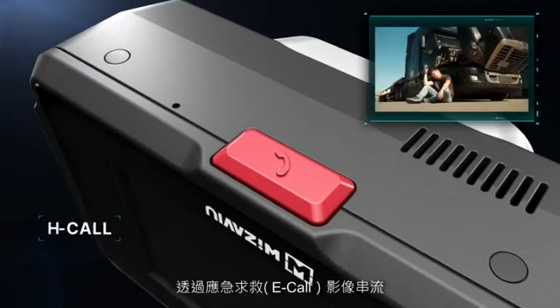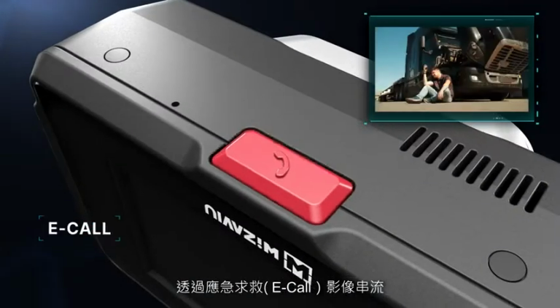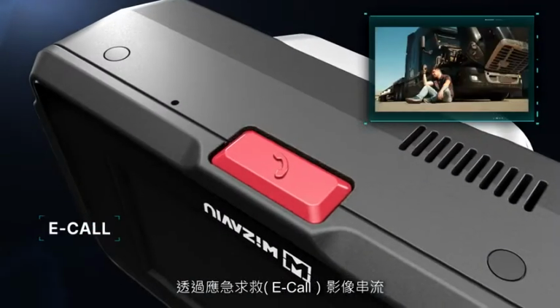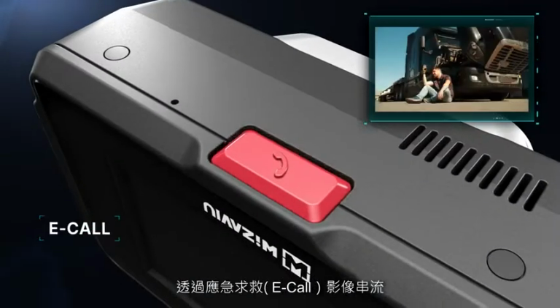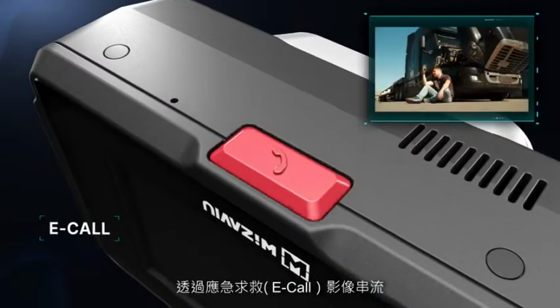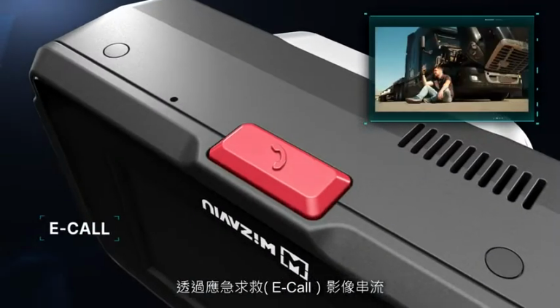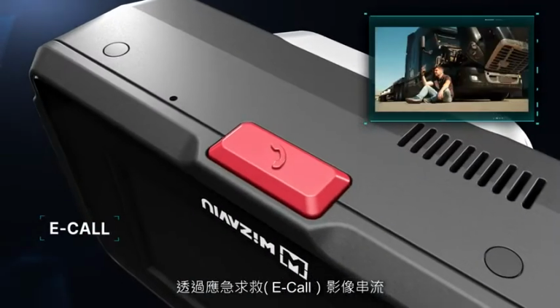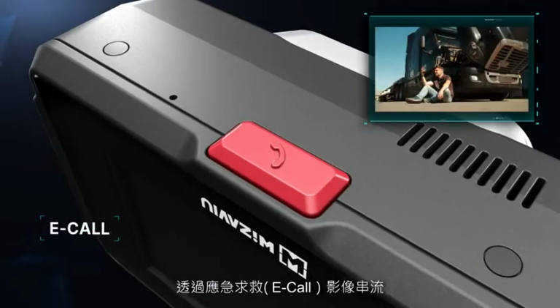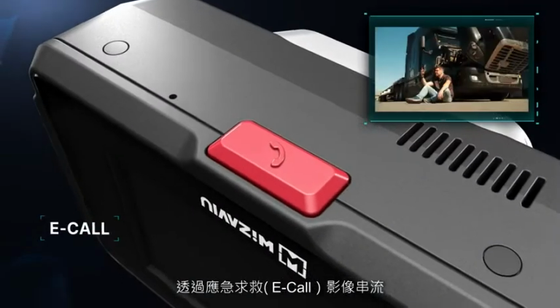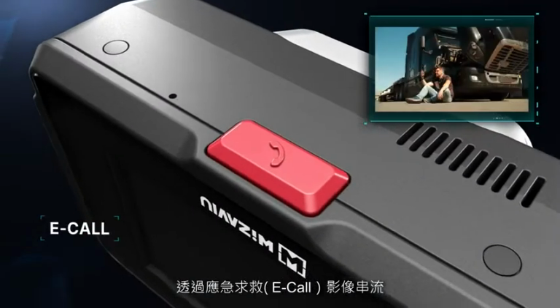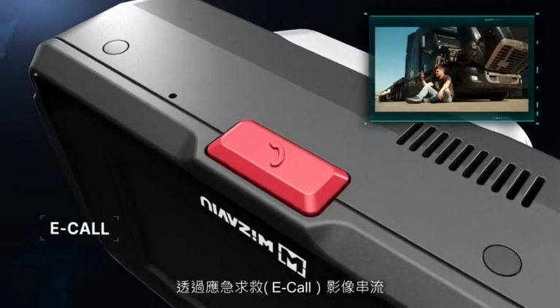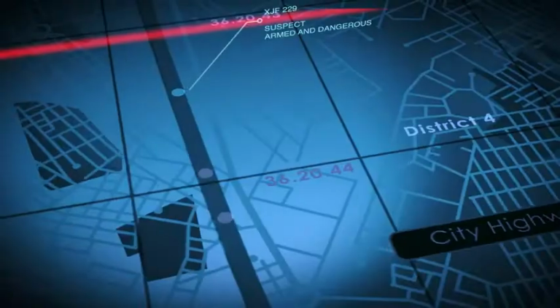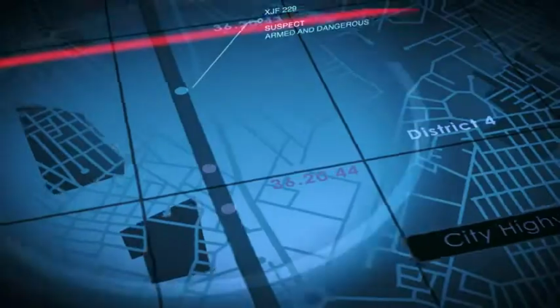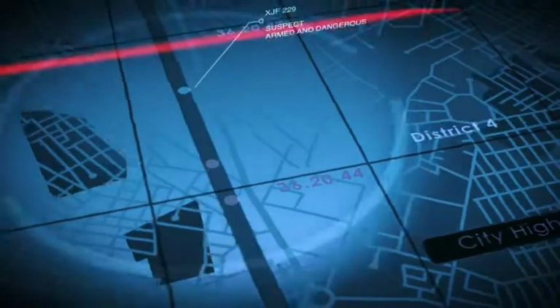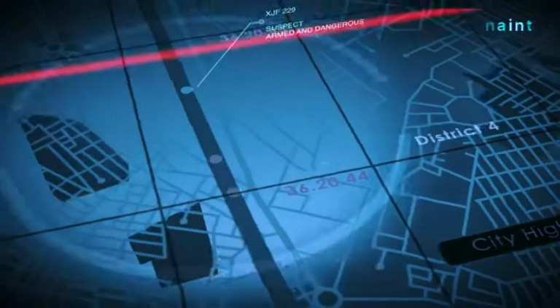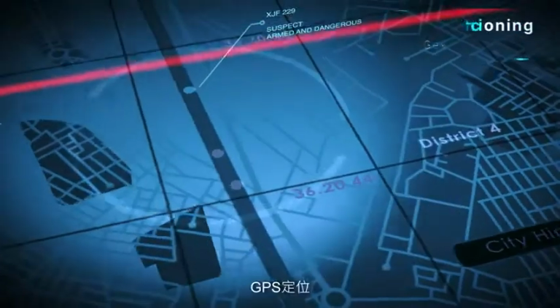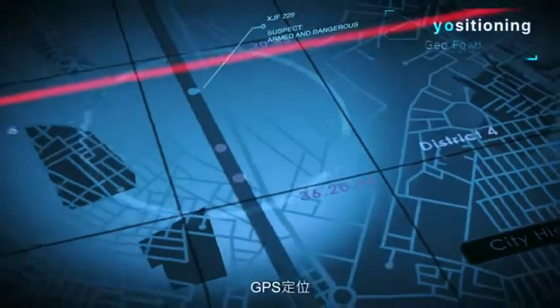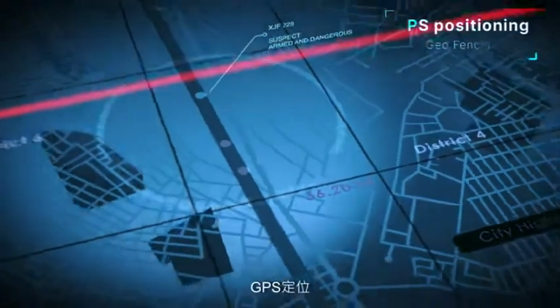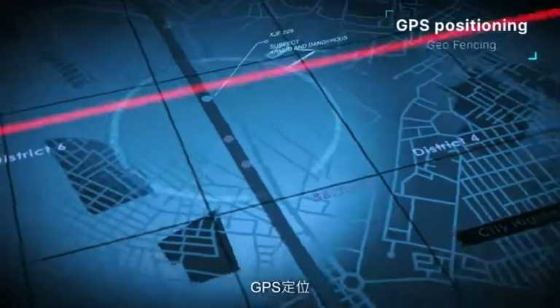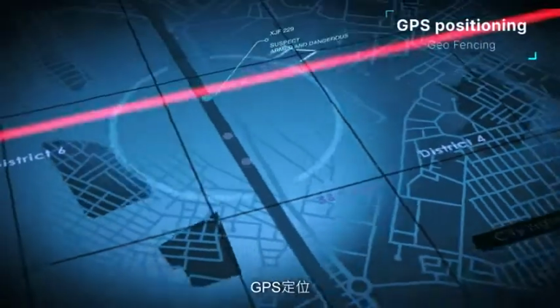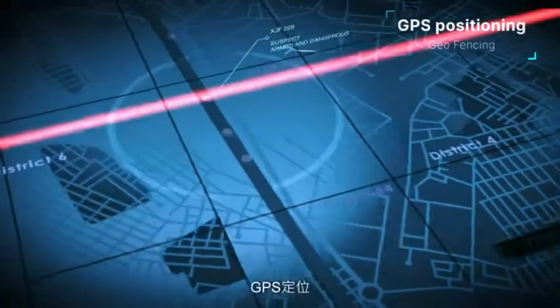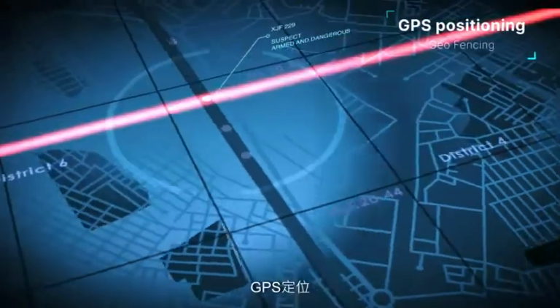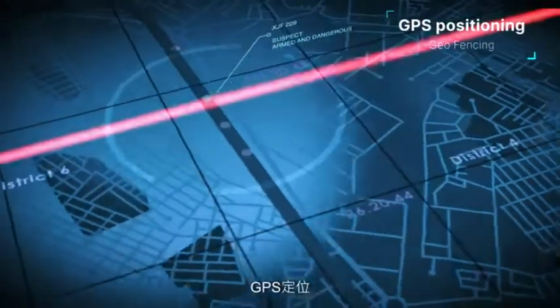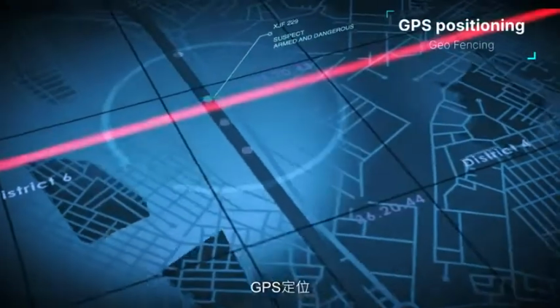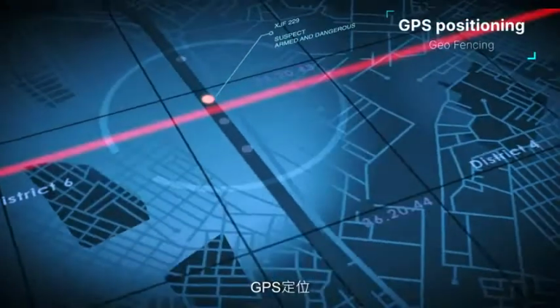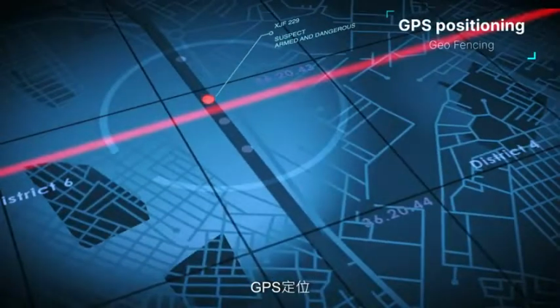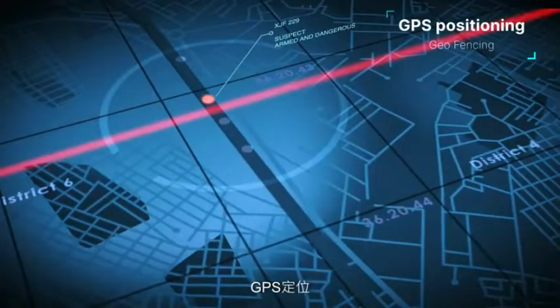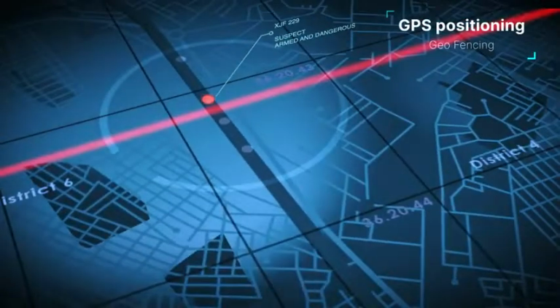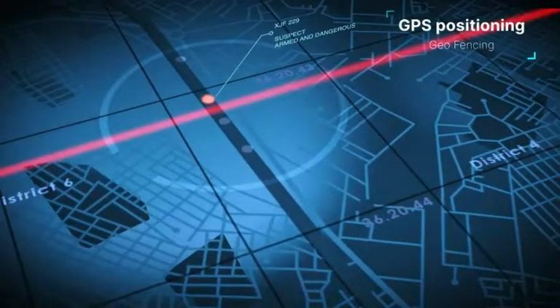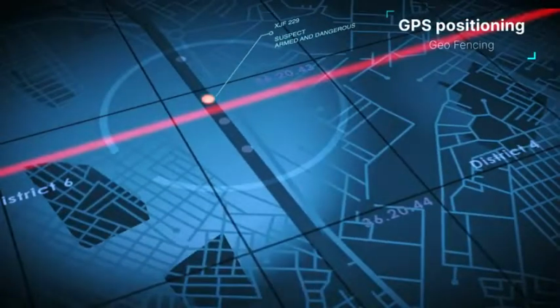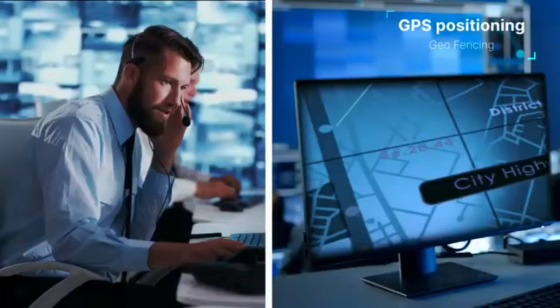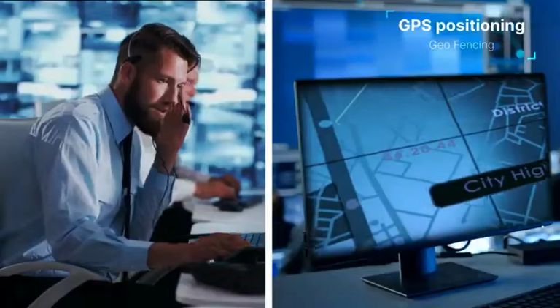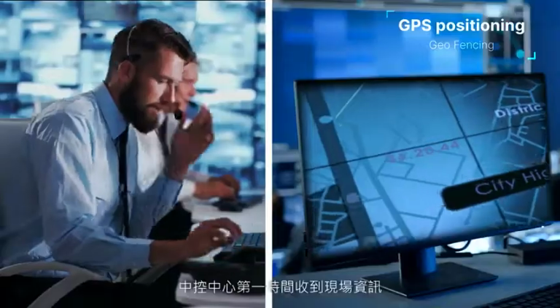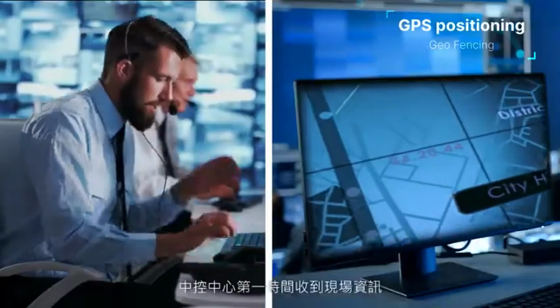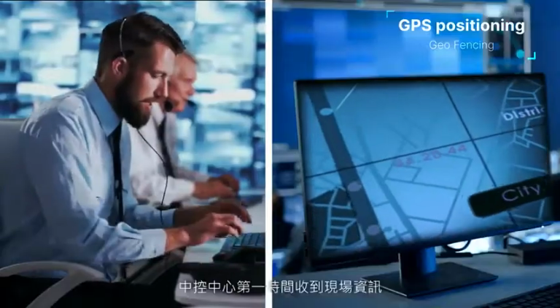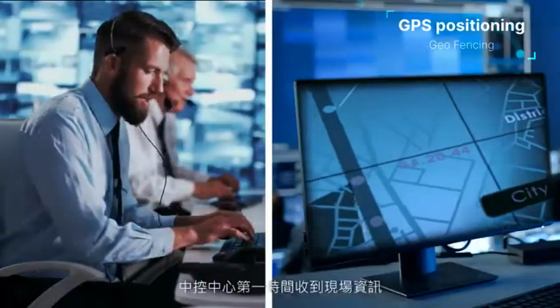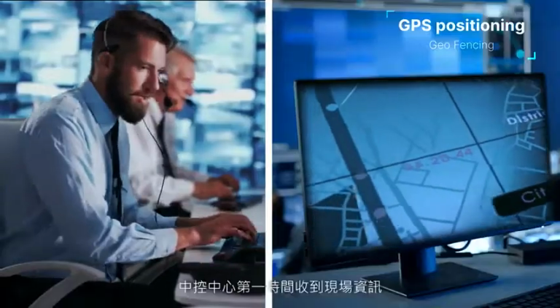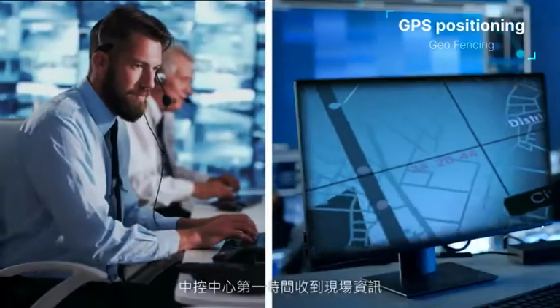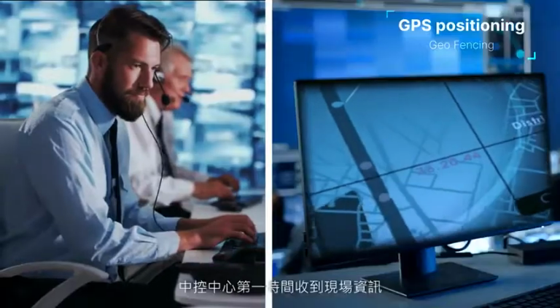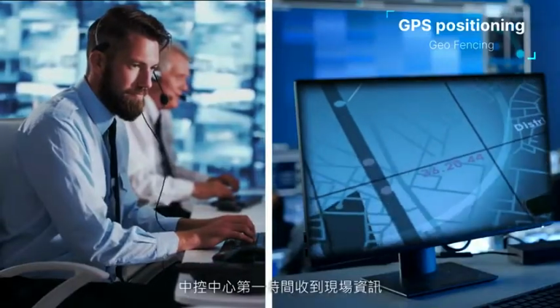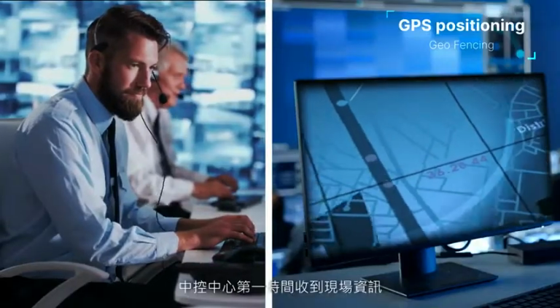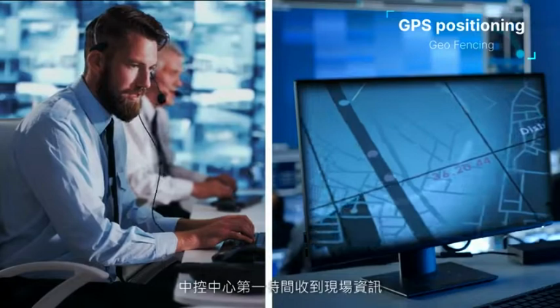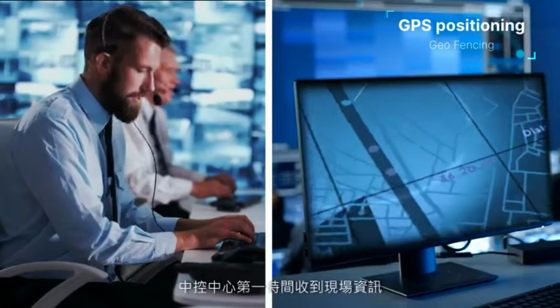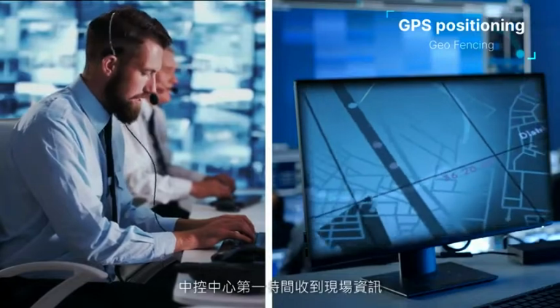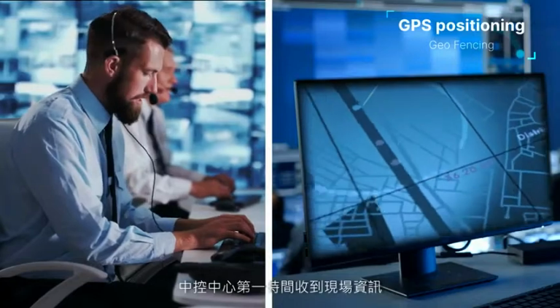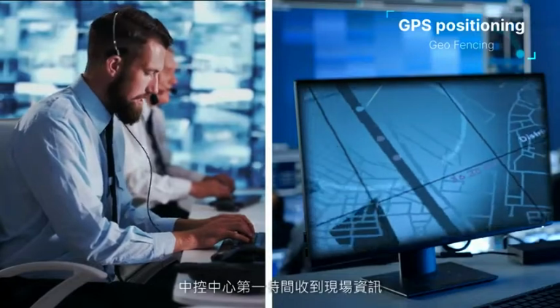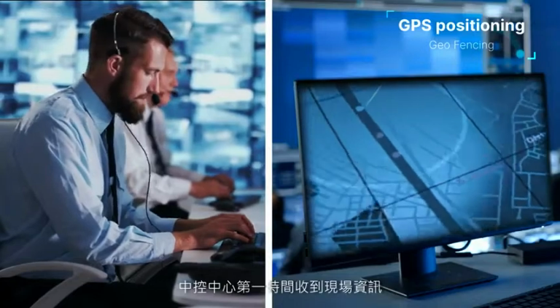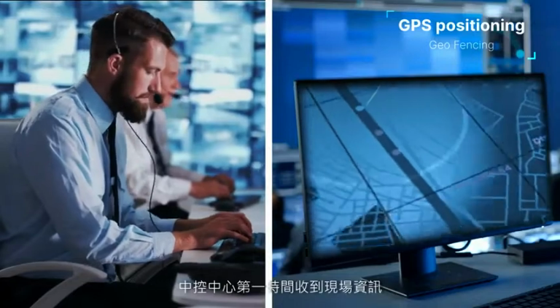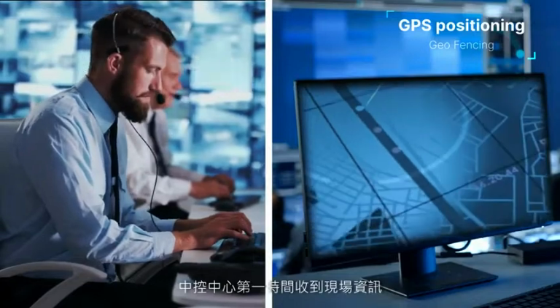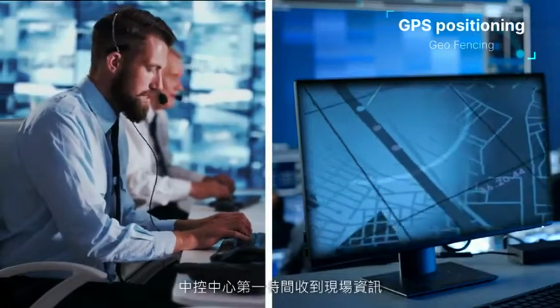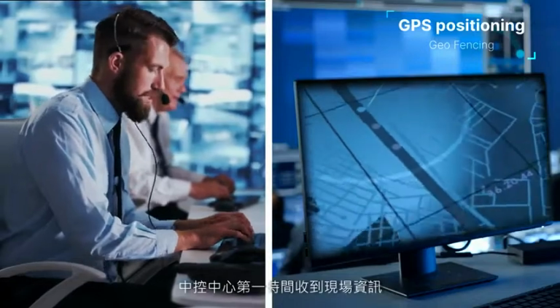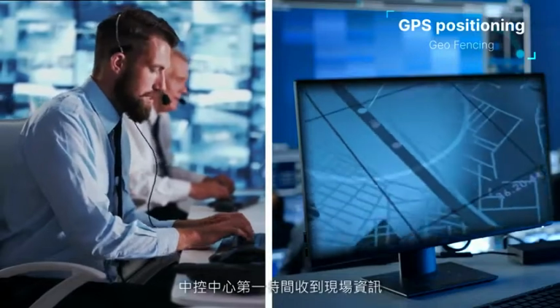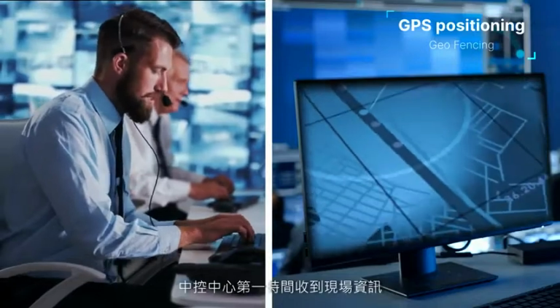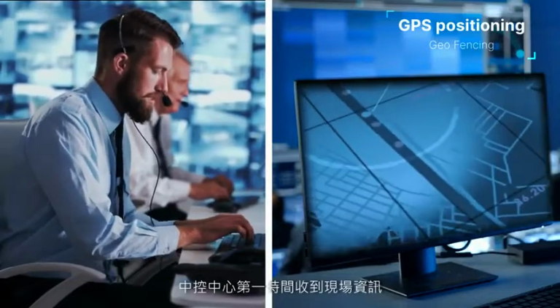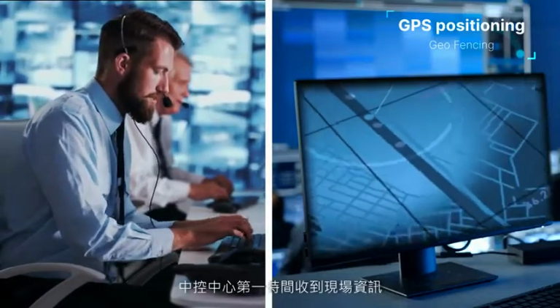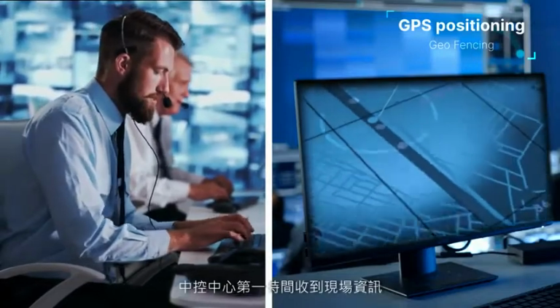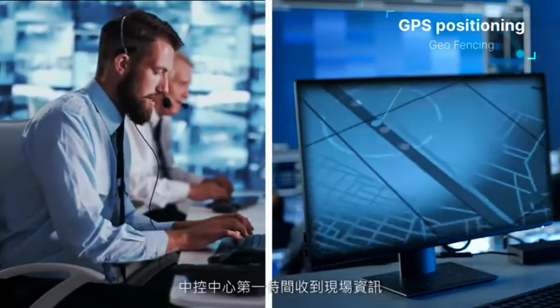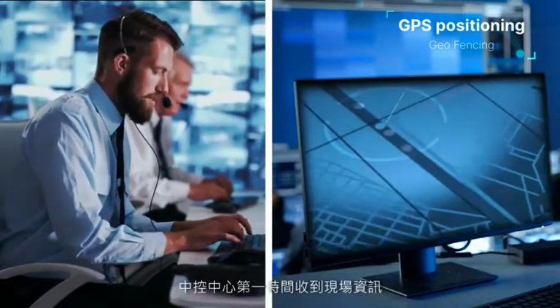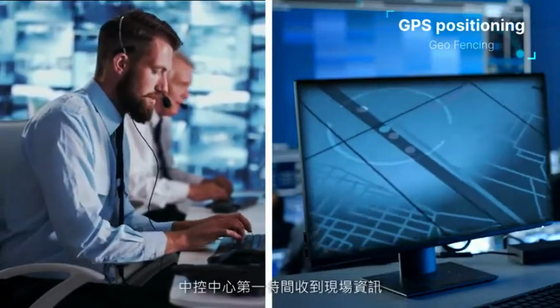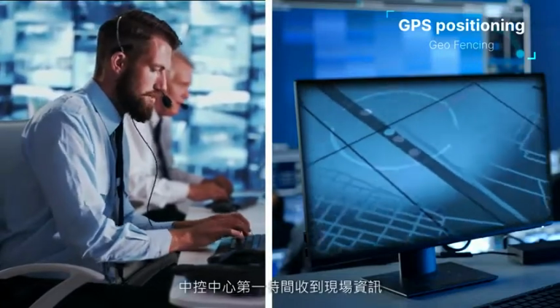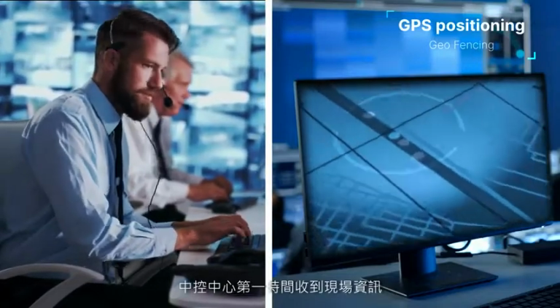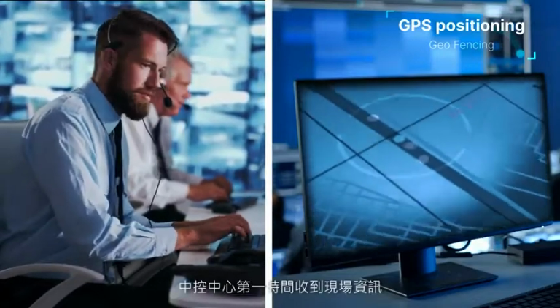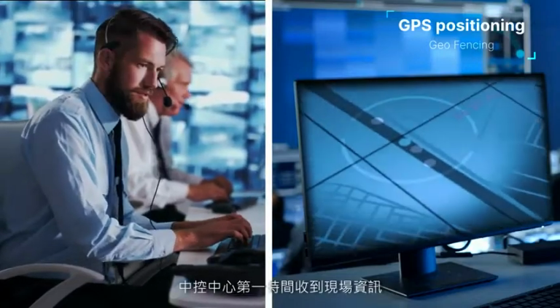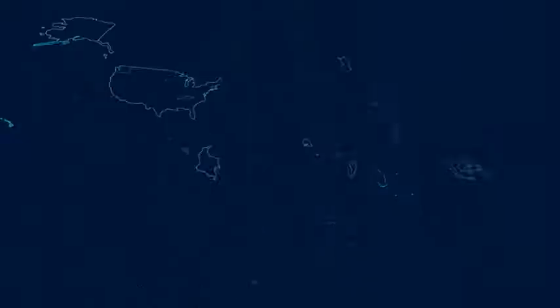Real-time image streaming through emergency calls and GPS positioning allows the Central Control Center to receive first-hand on-site information.